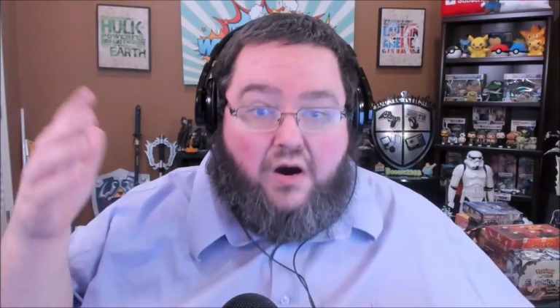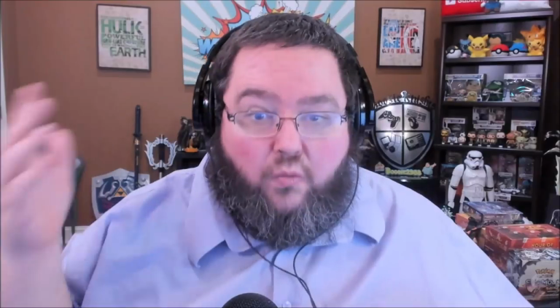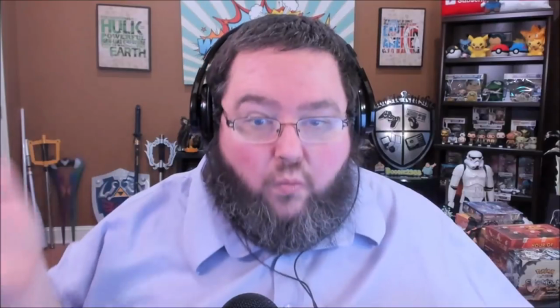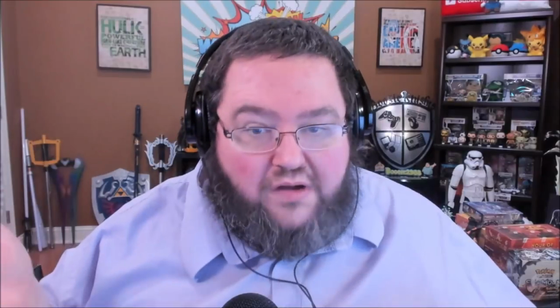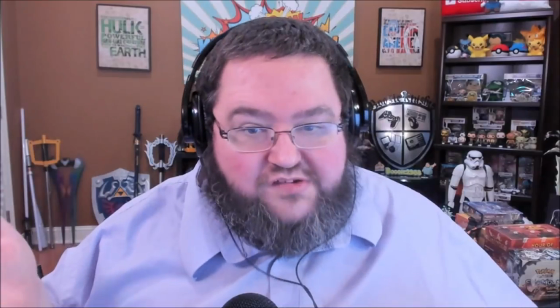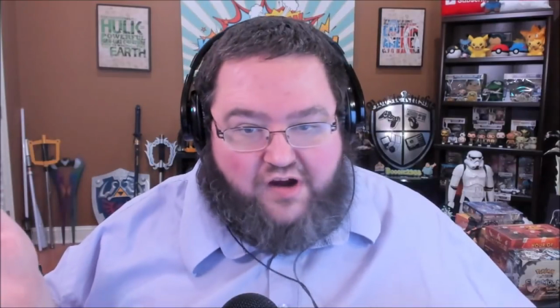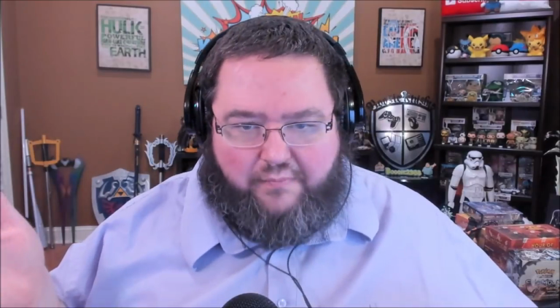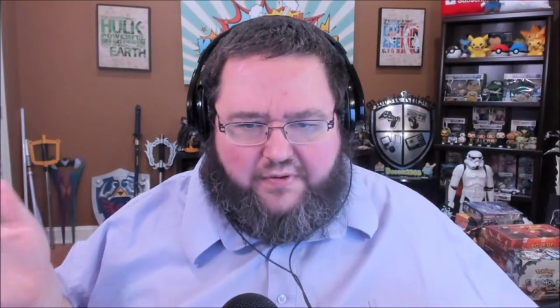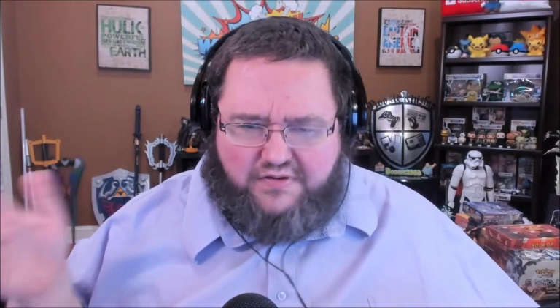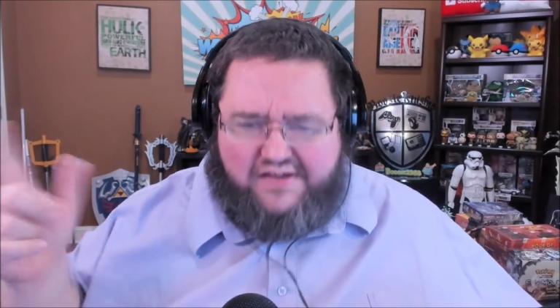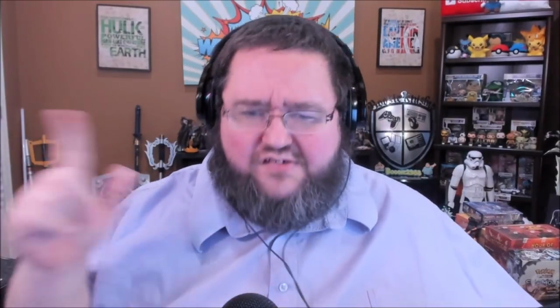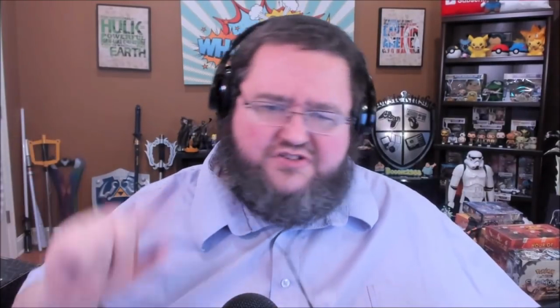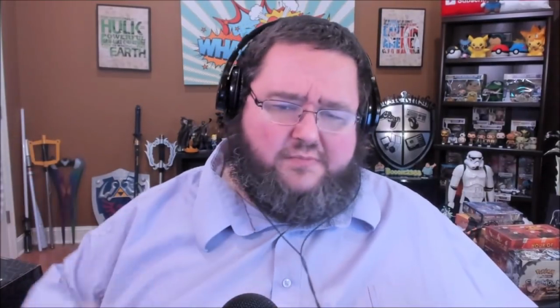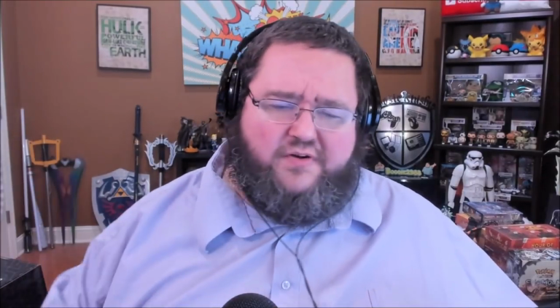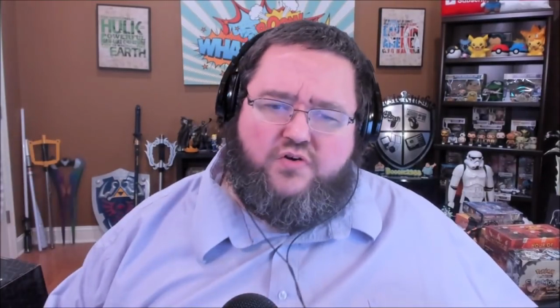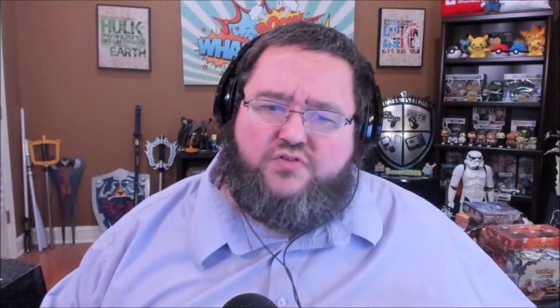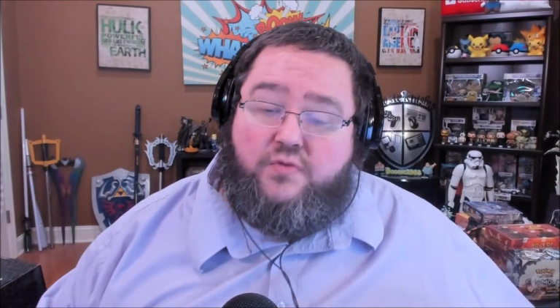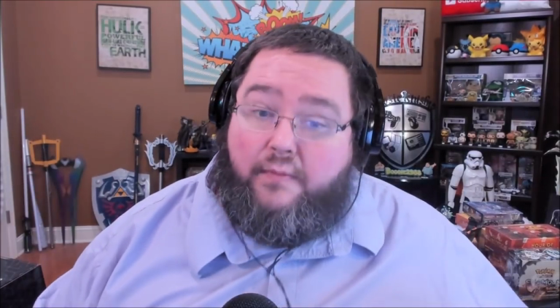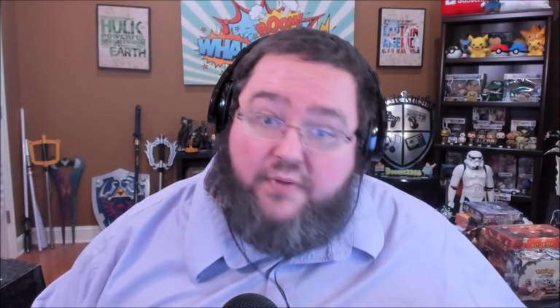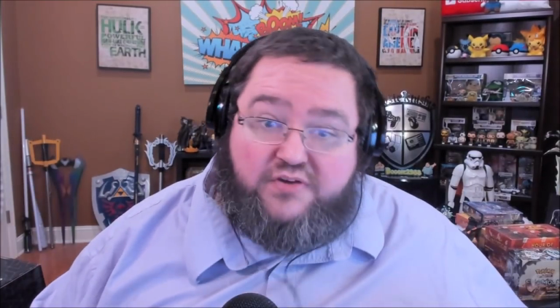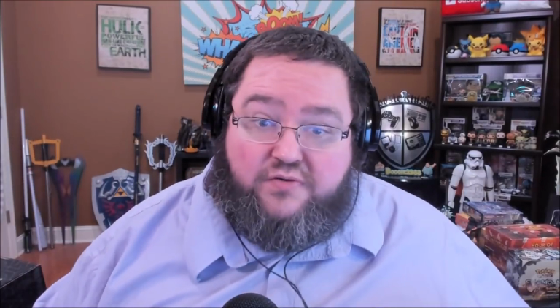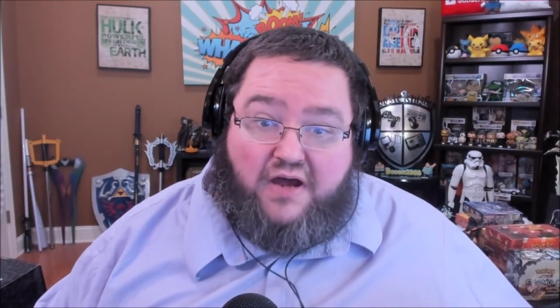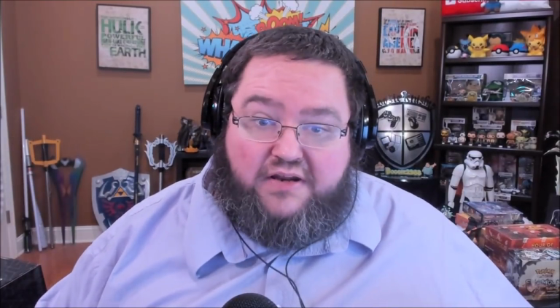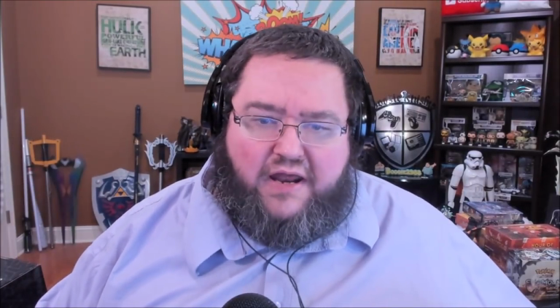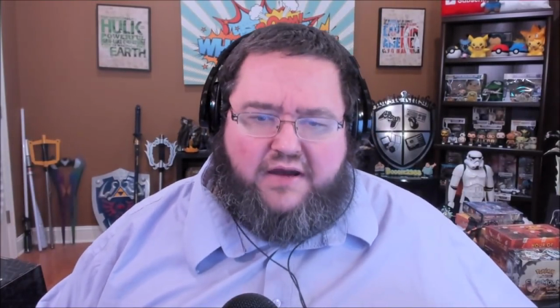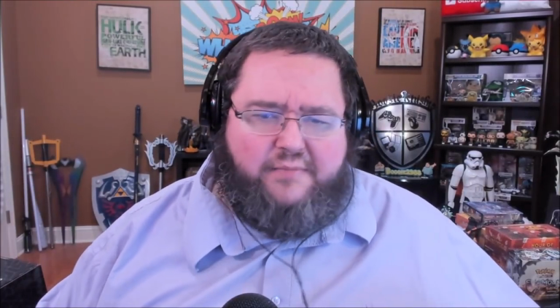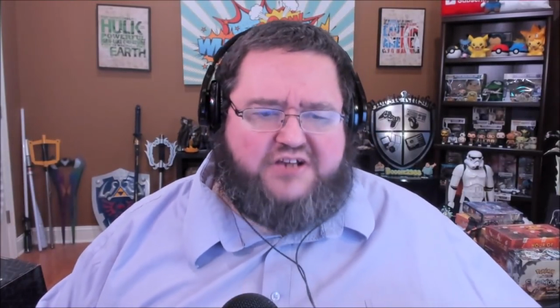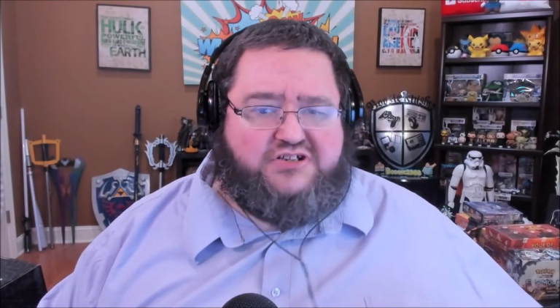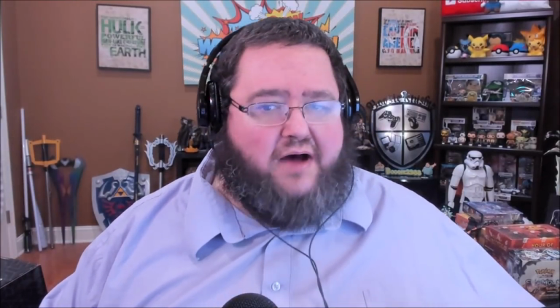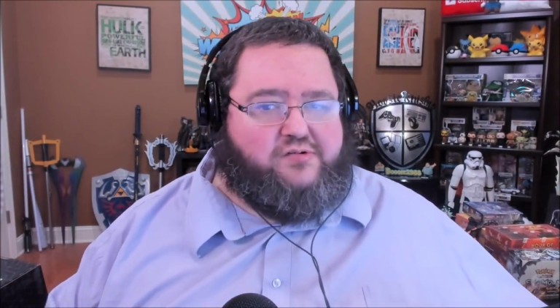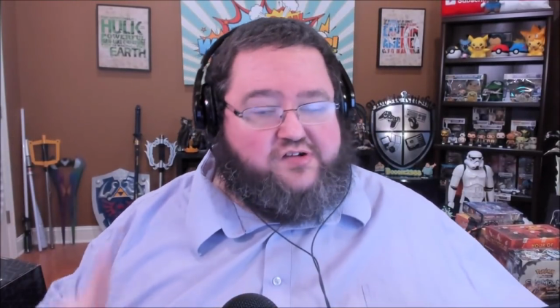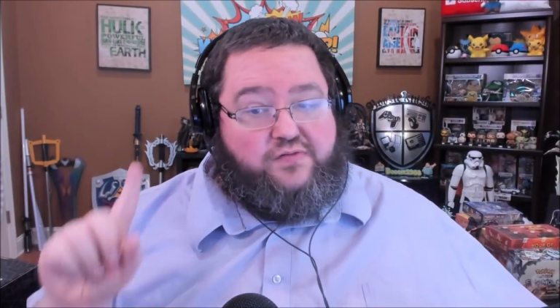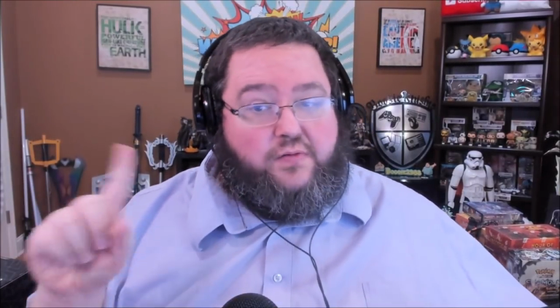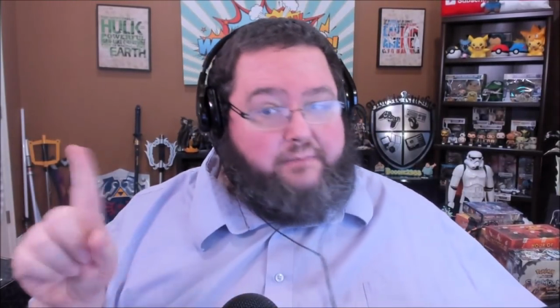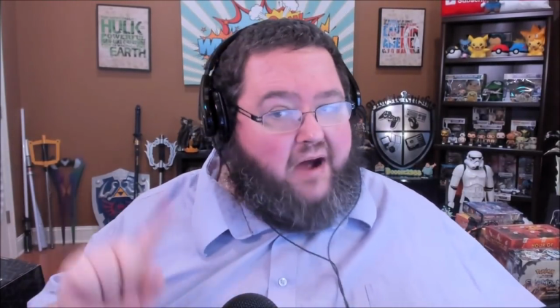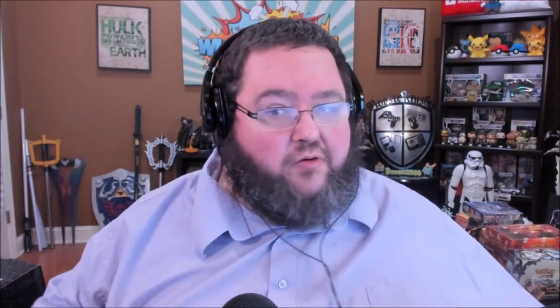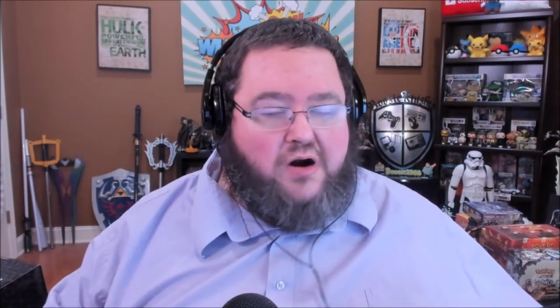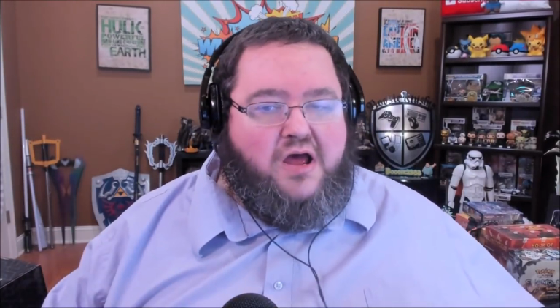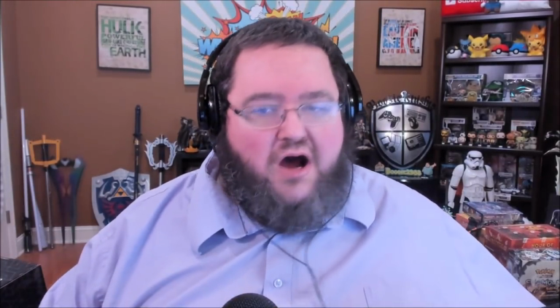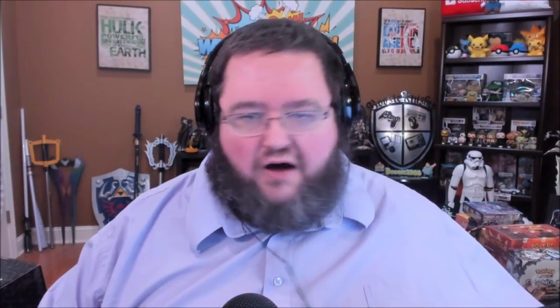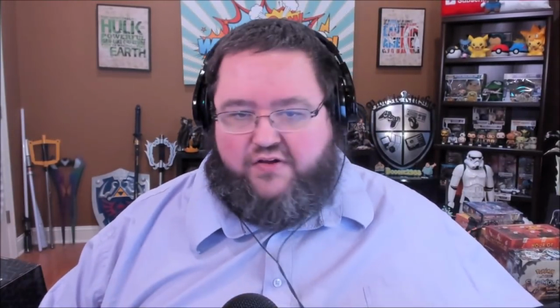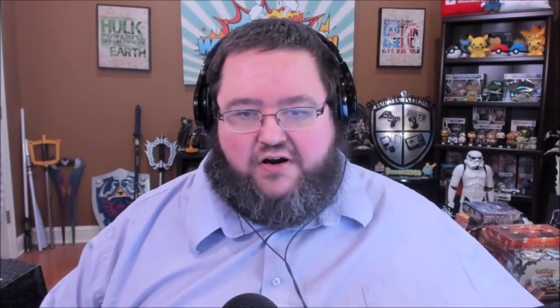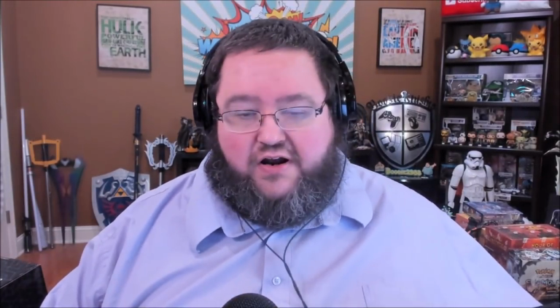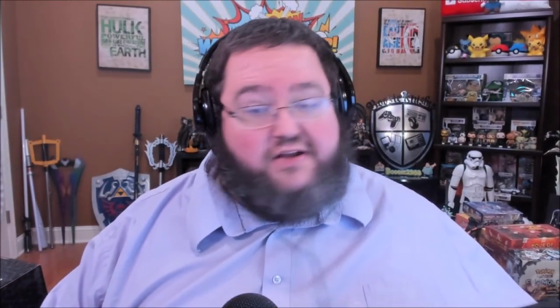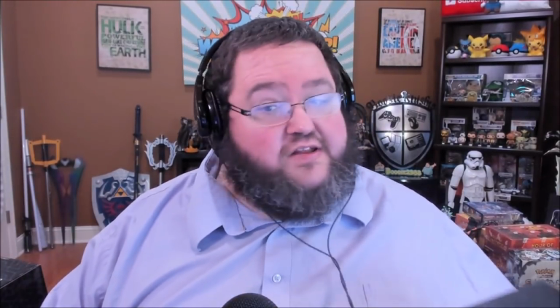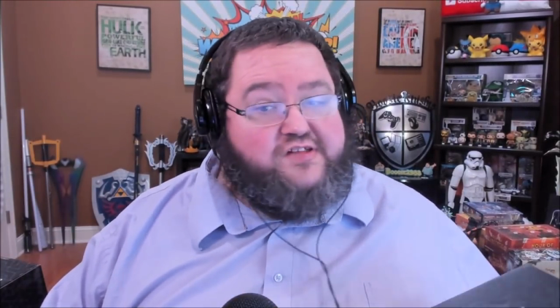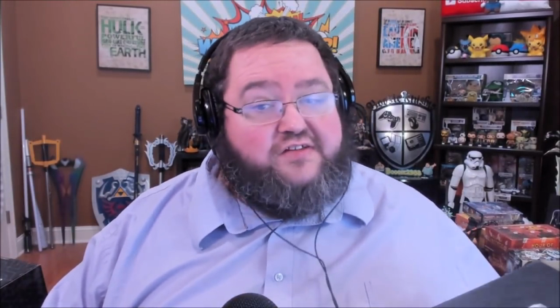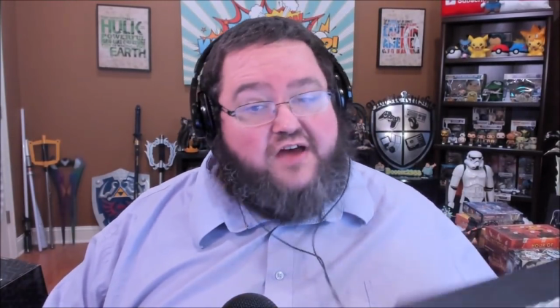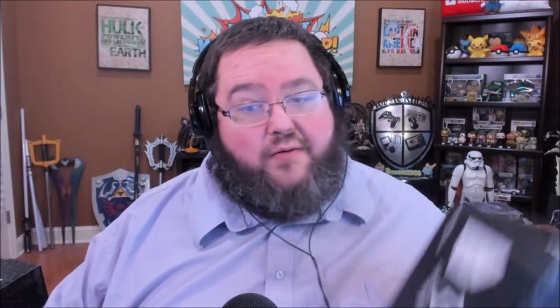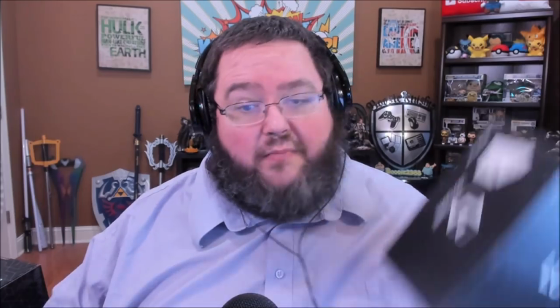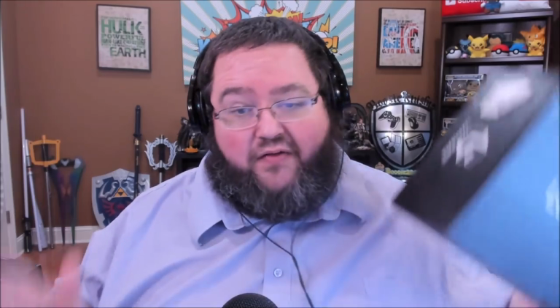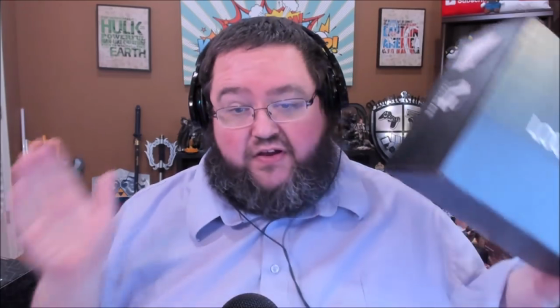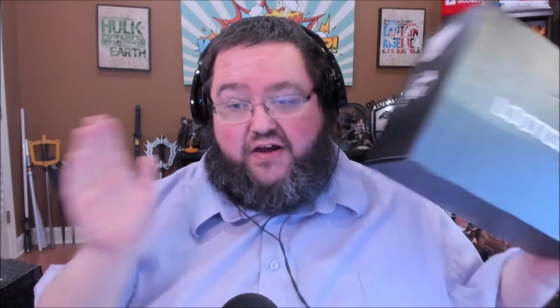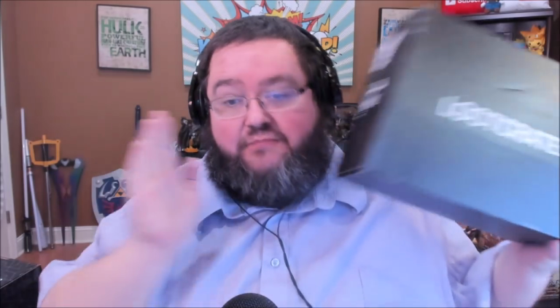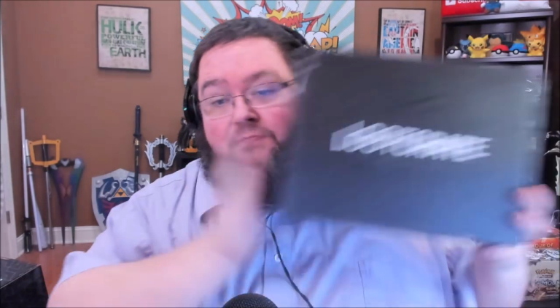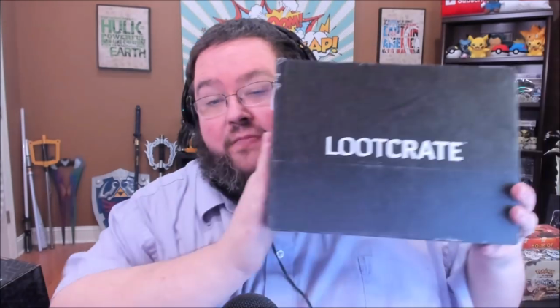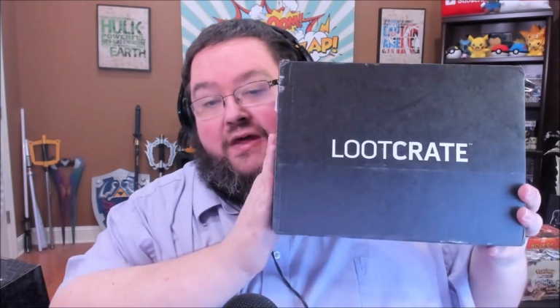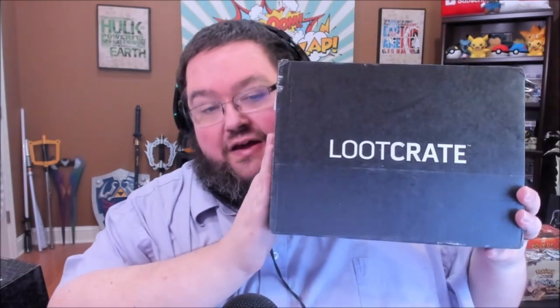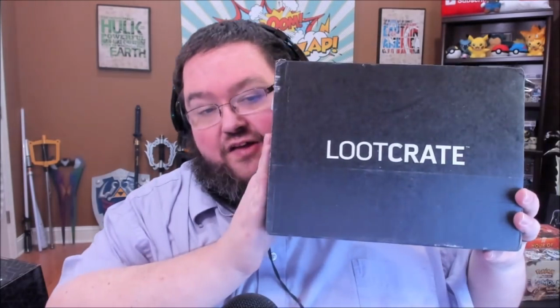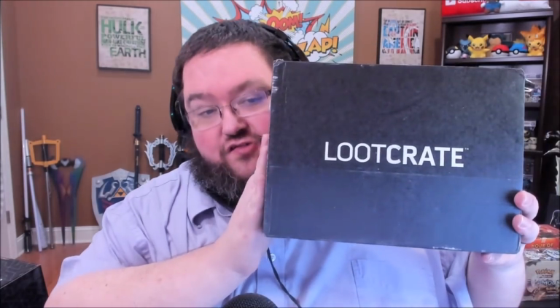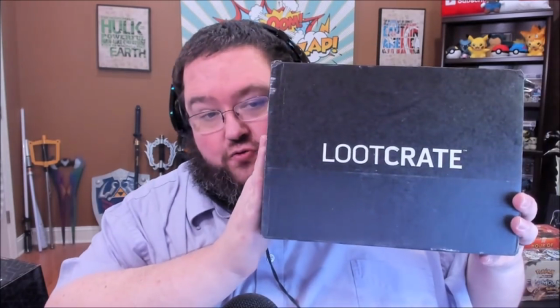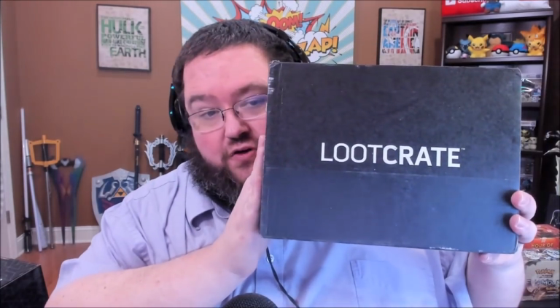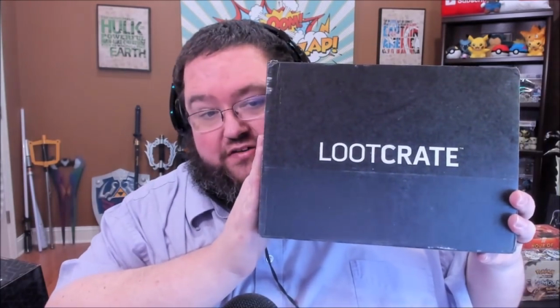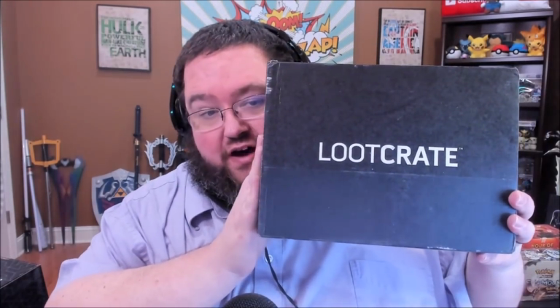What's up, ladies and gentlemen of YouTube? Boogie2988 coming at you live through the power of the internet. And it's that time of month again — it's Loot Crate time.